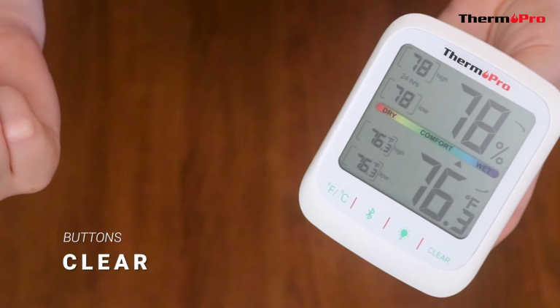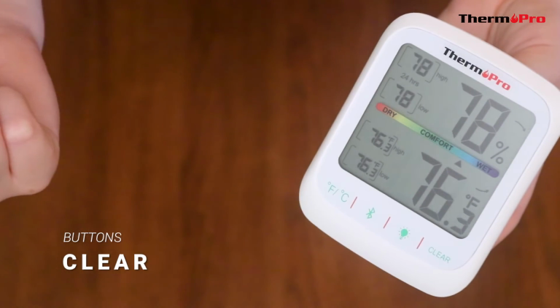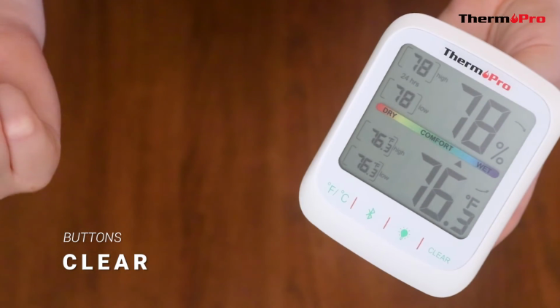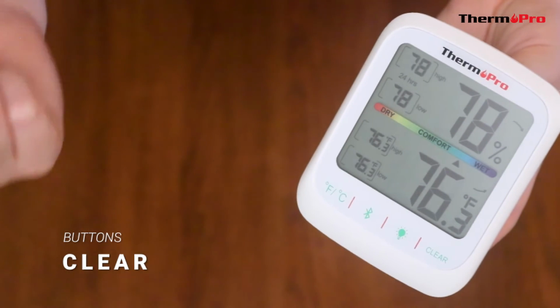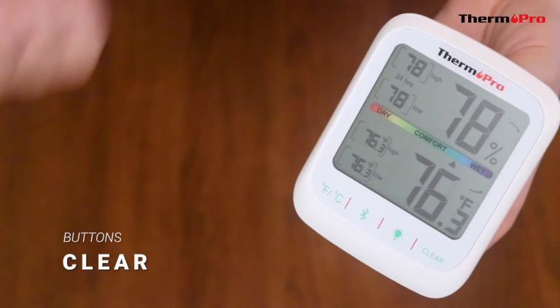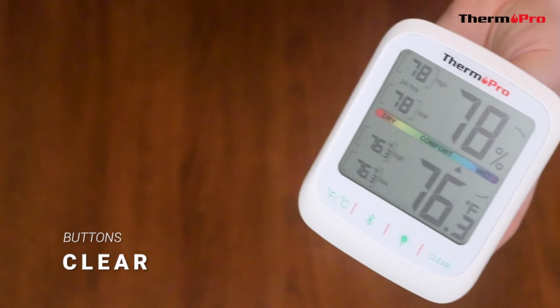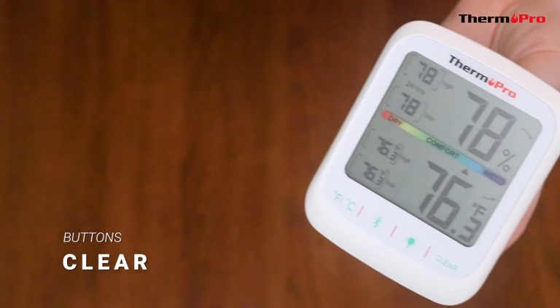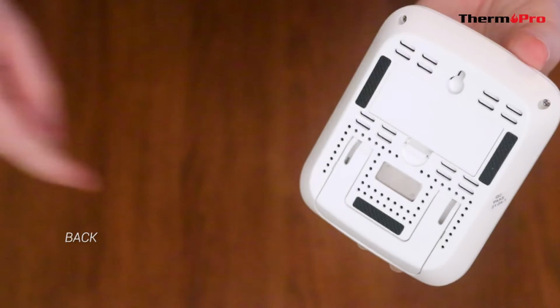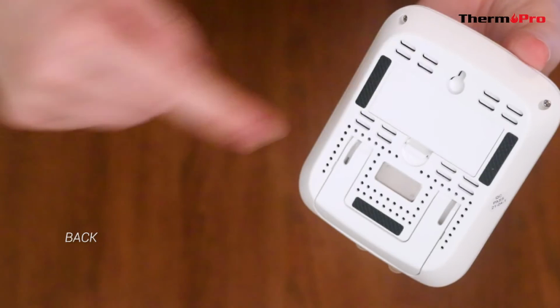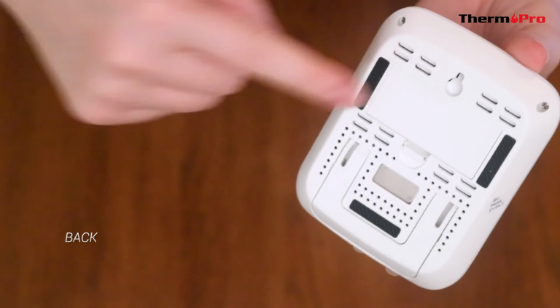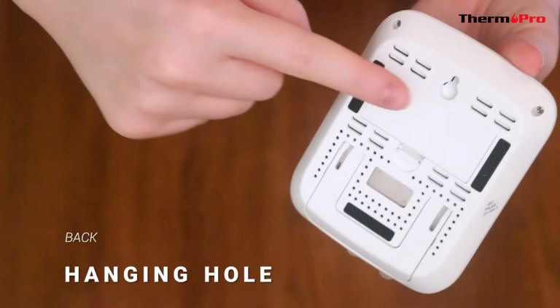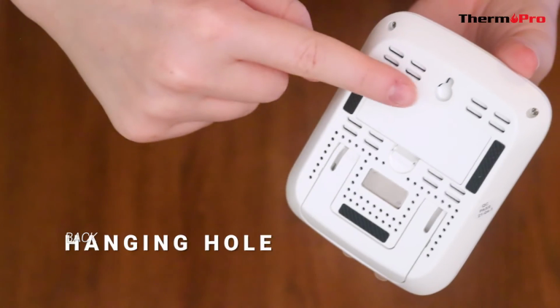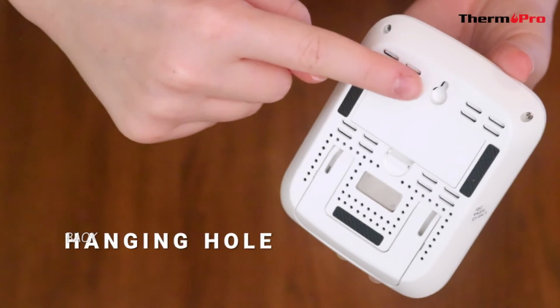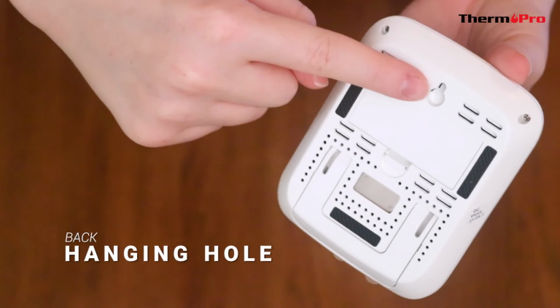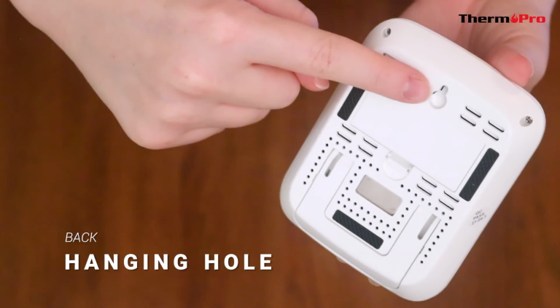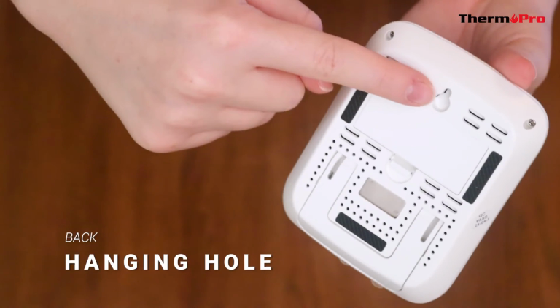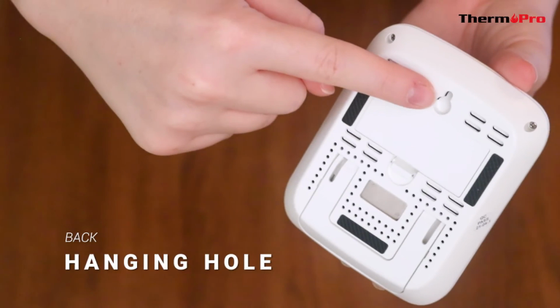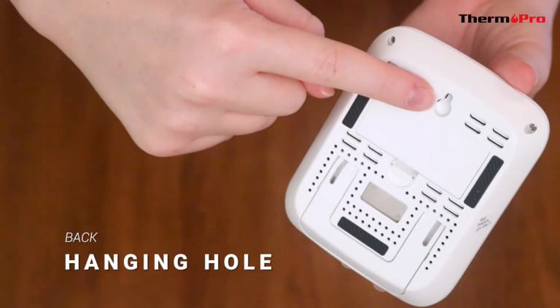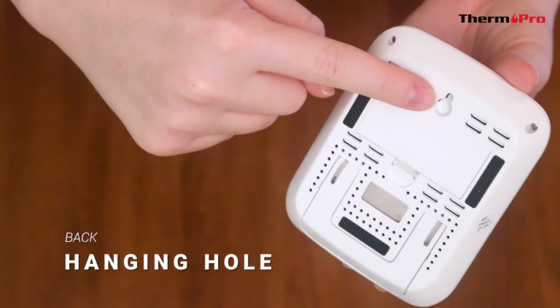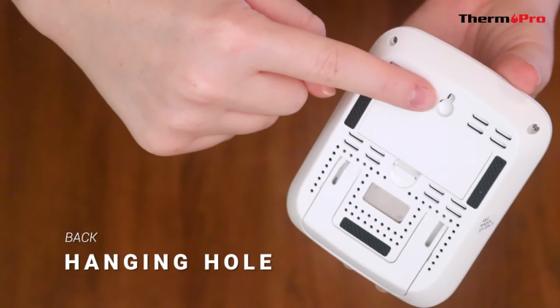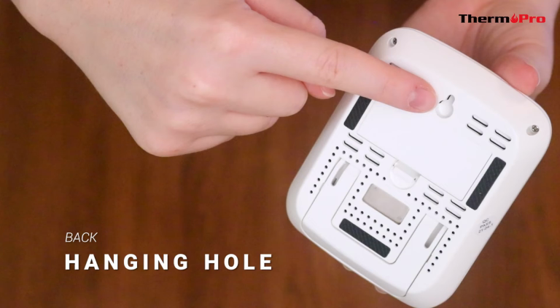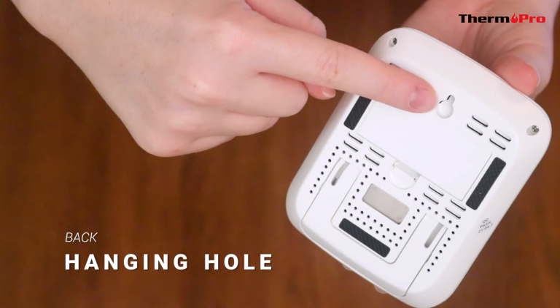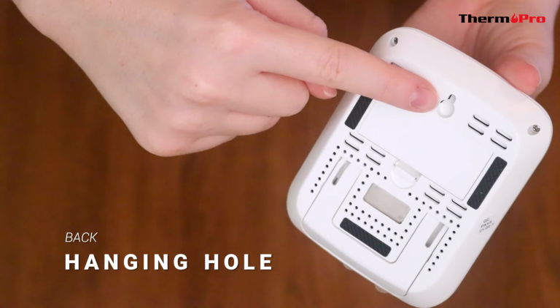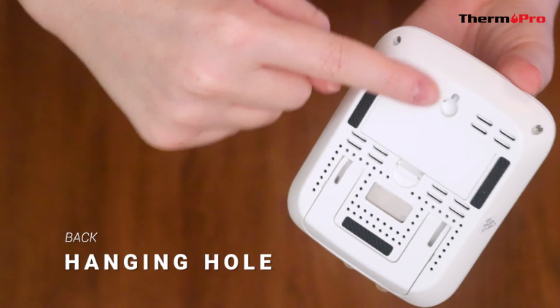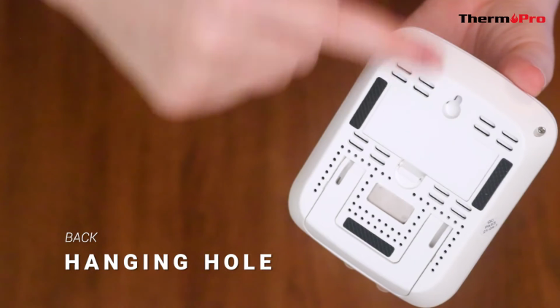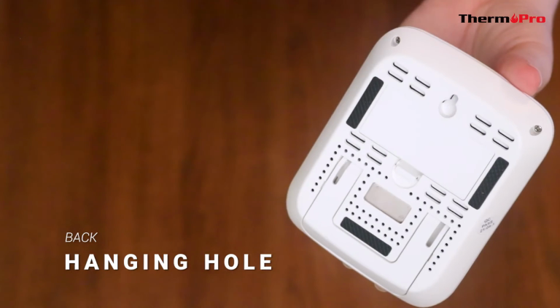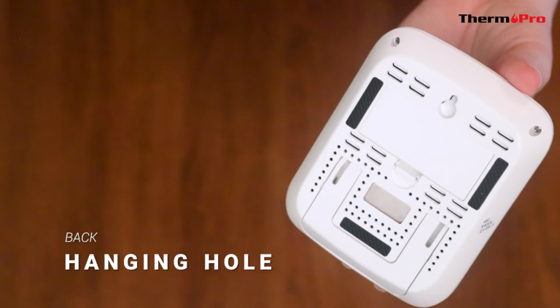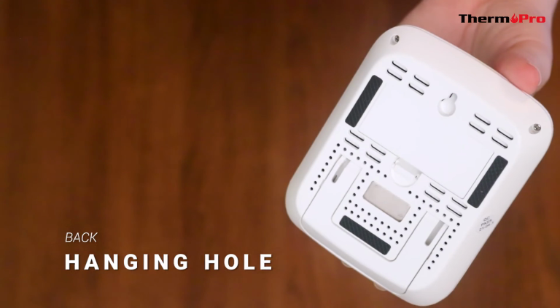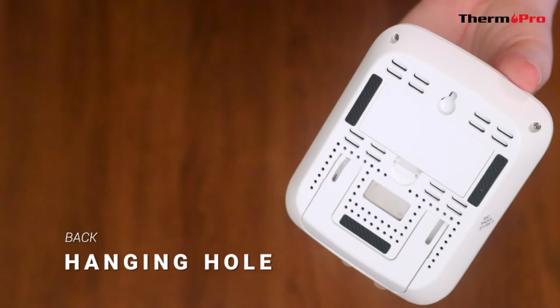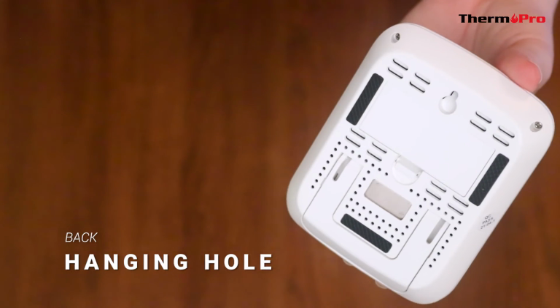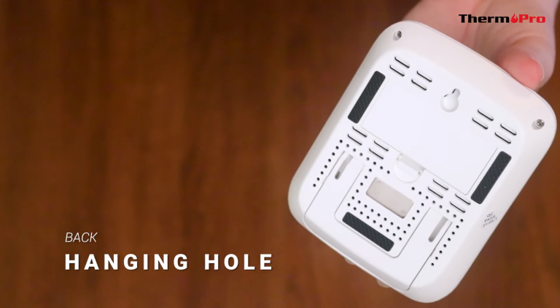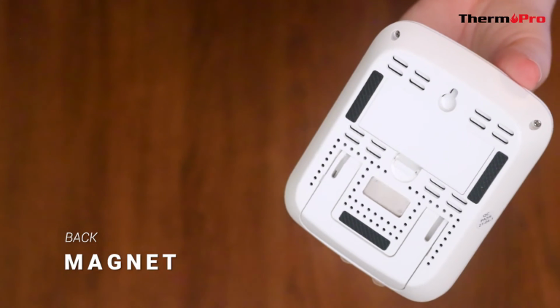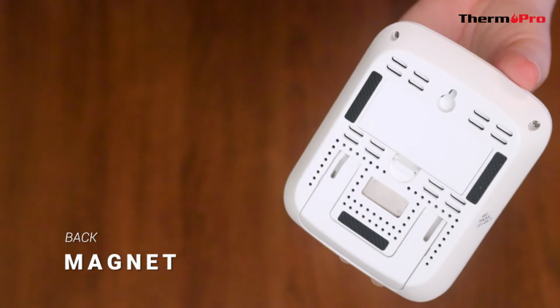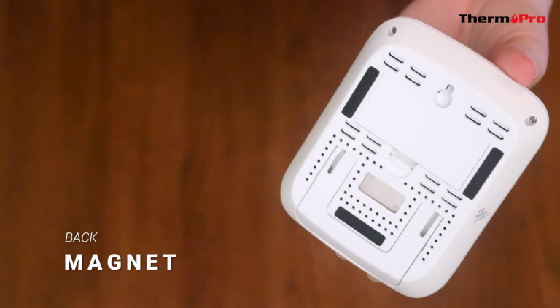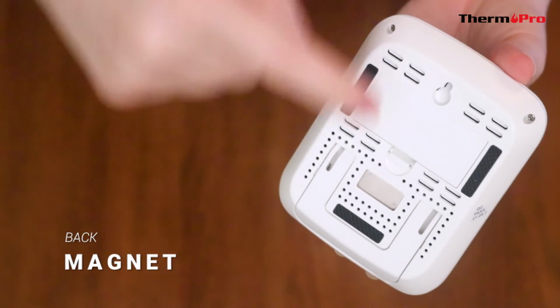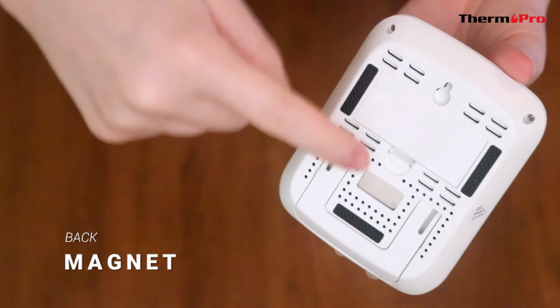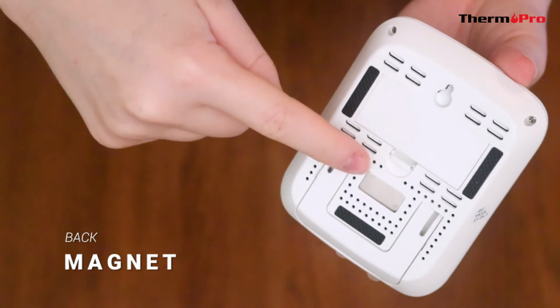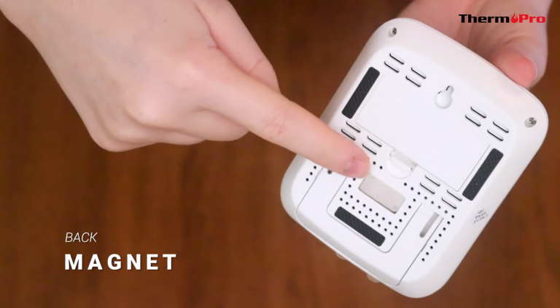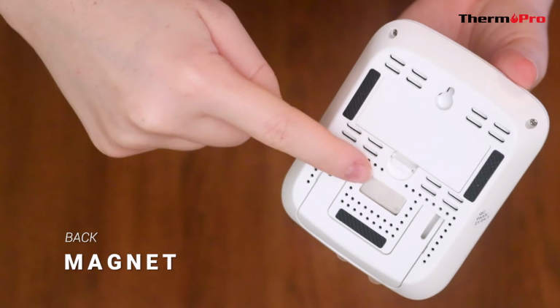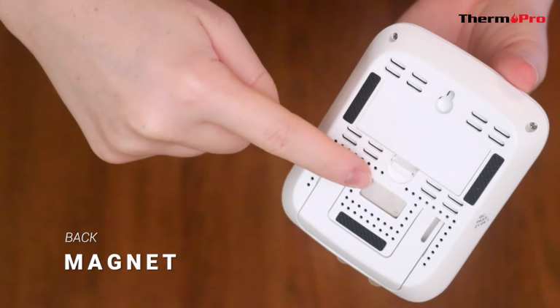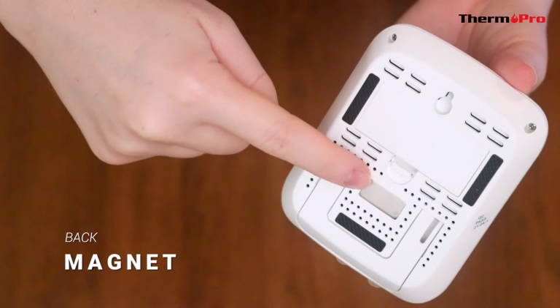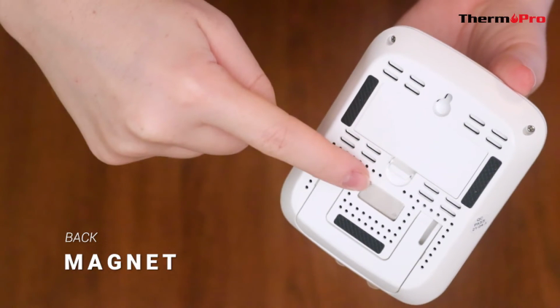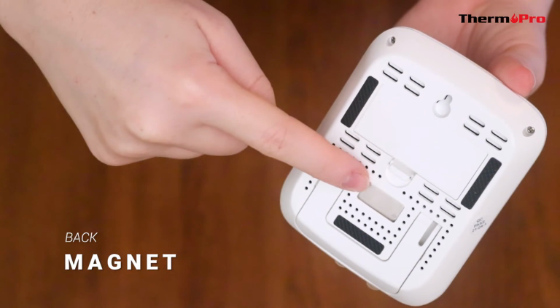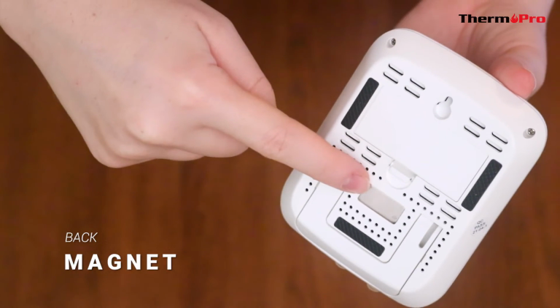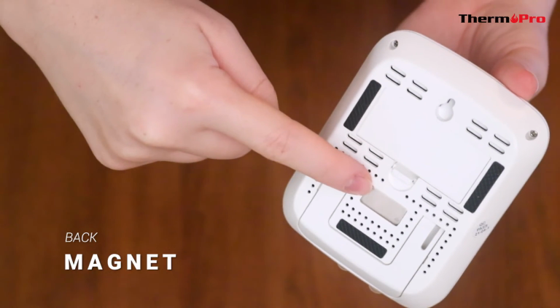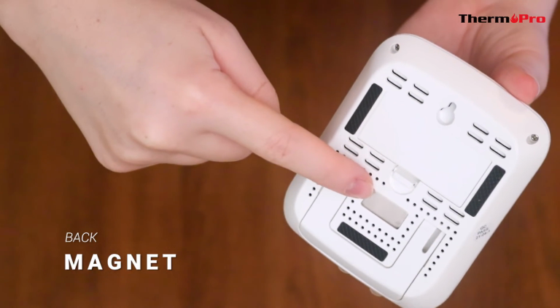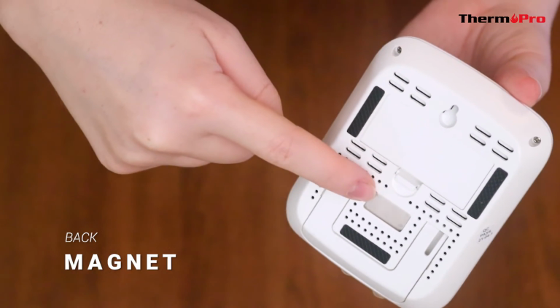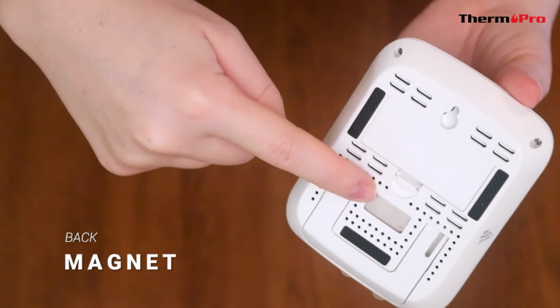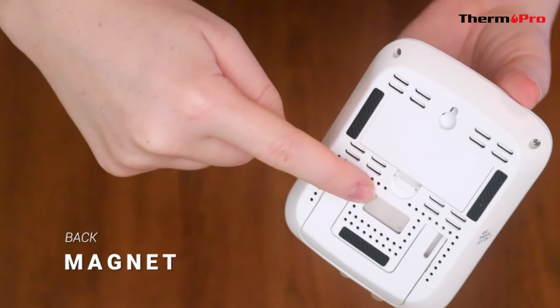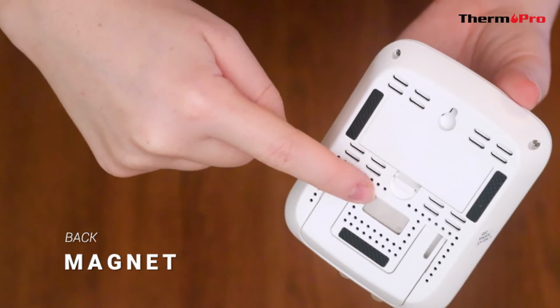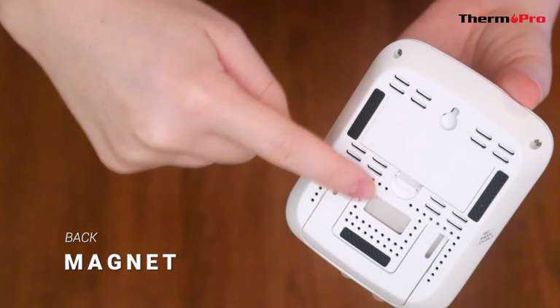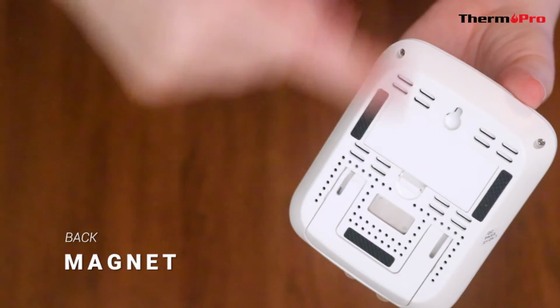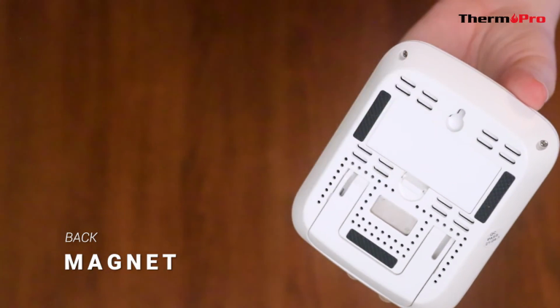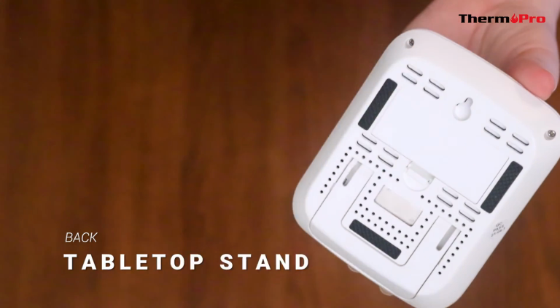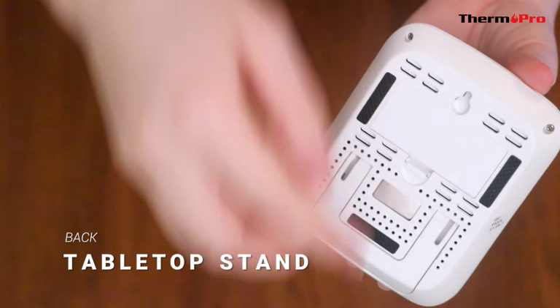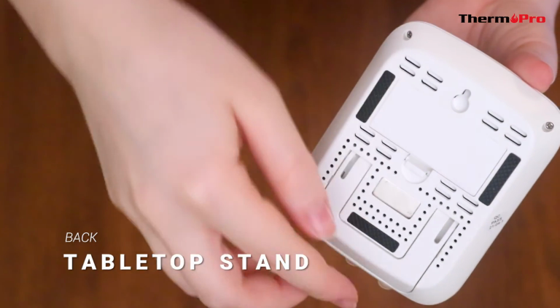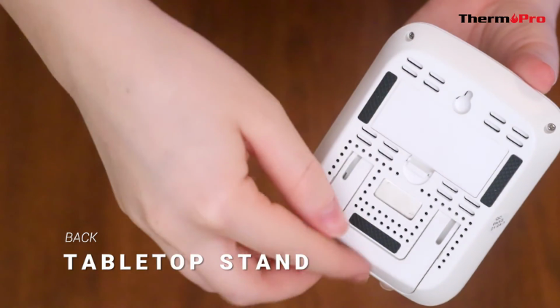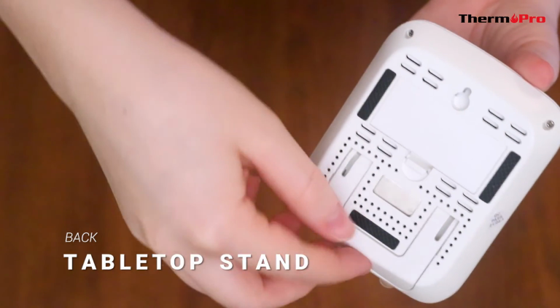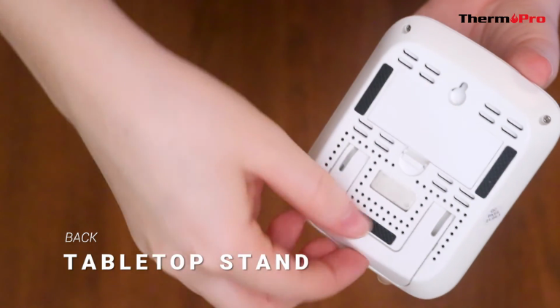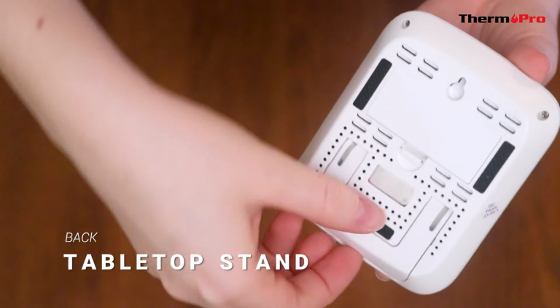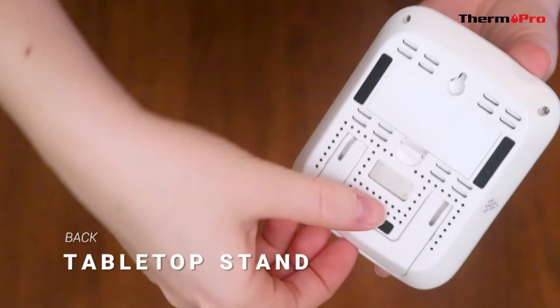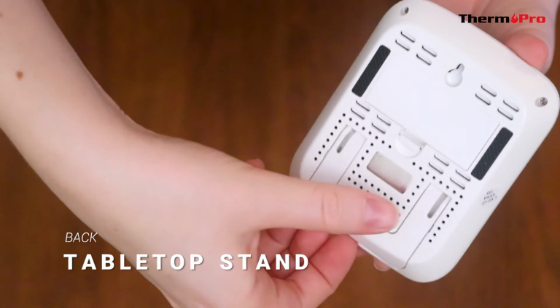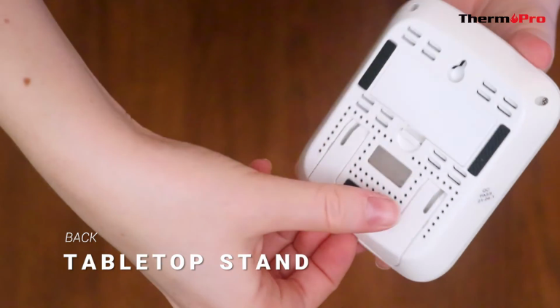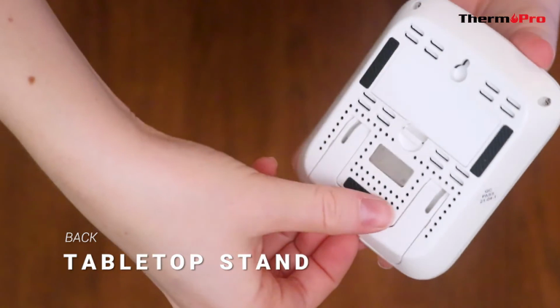On the back of your device, you will have a hanging hole, a magnet, and a tabletop stand.